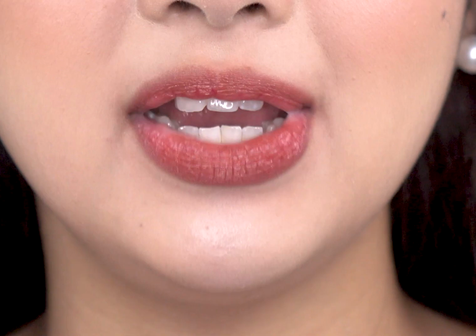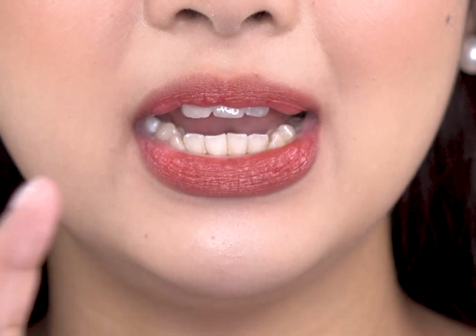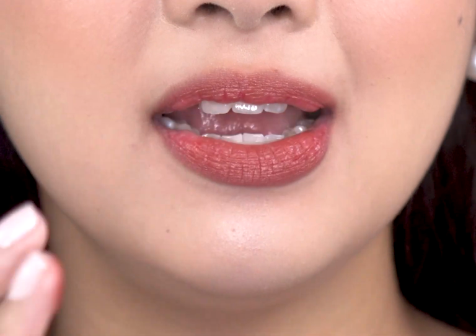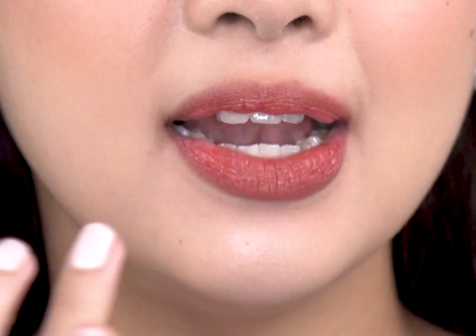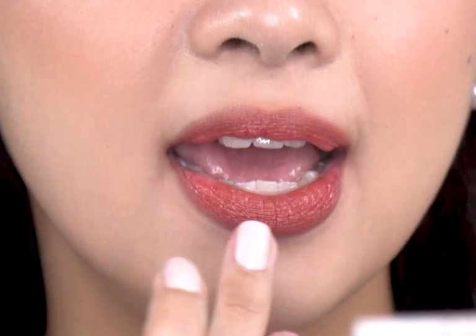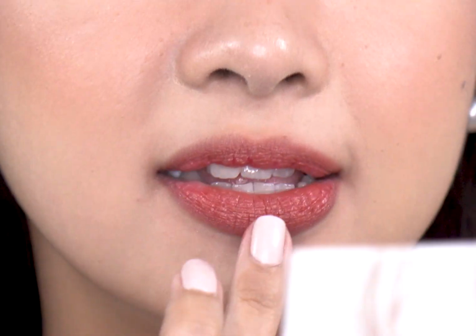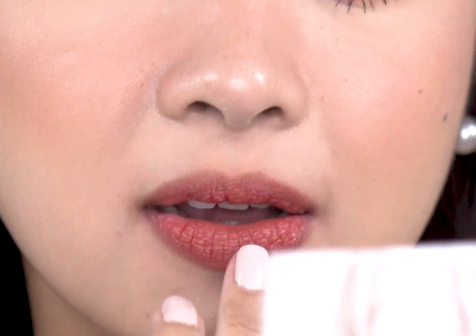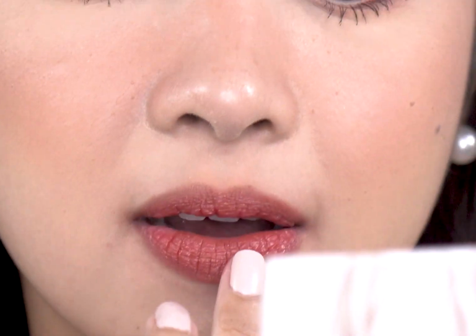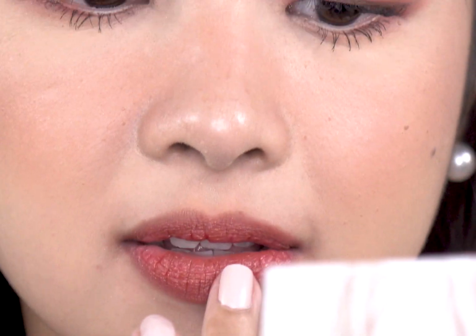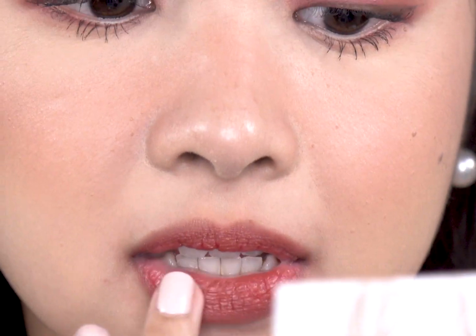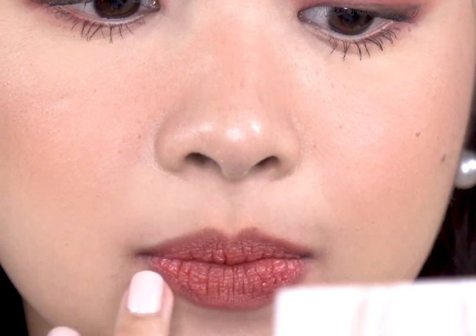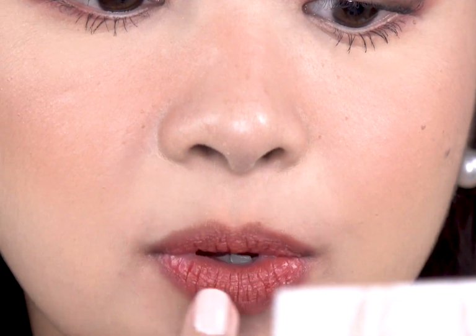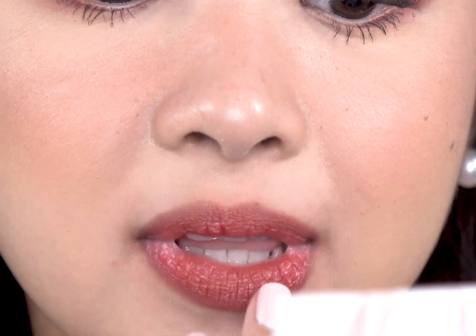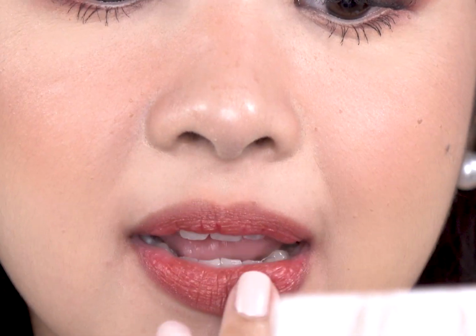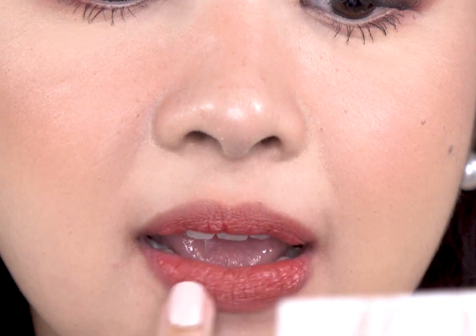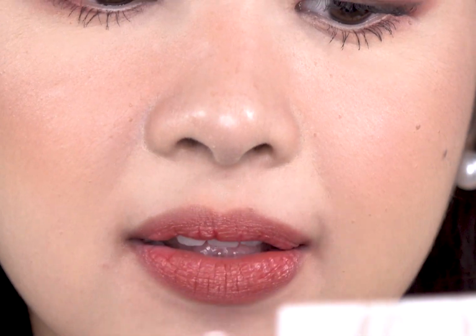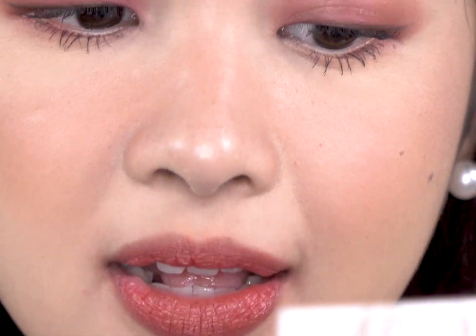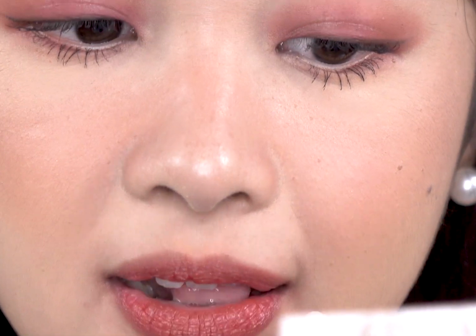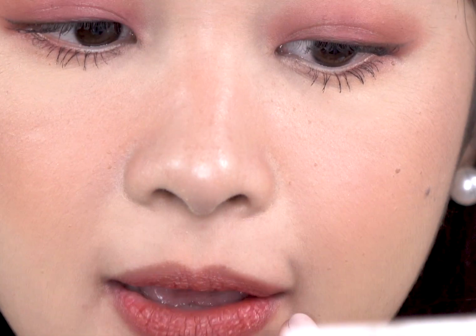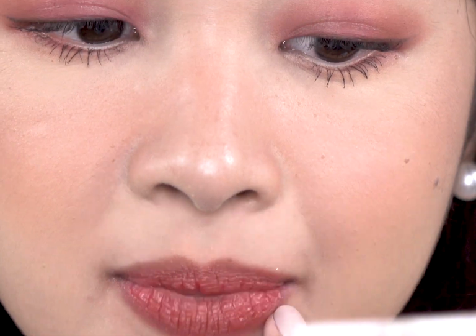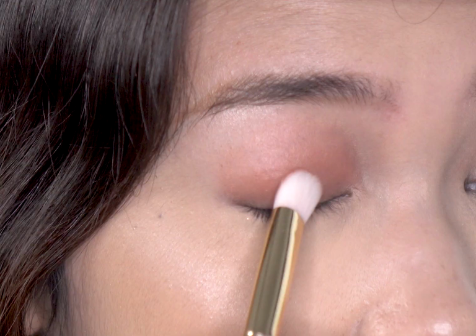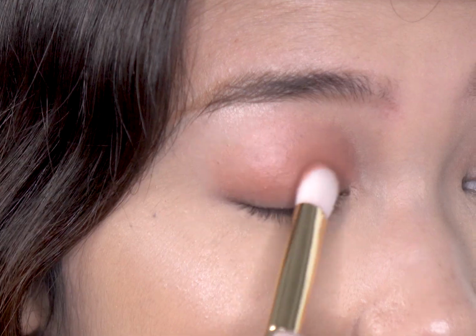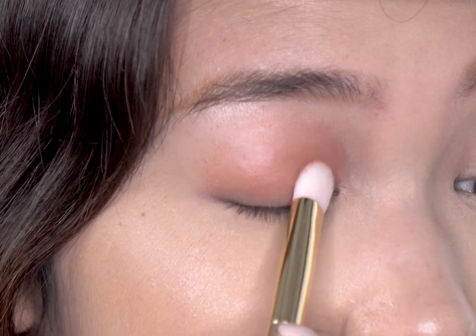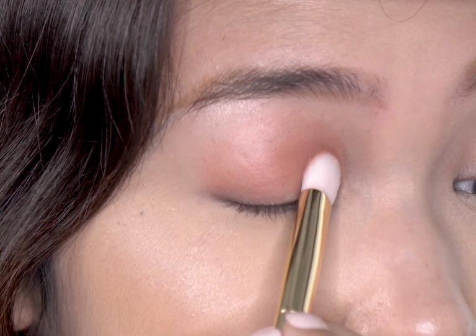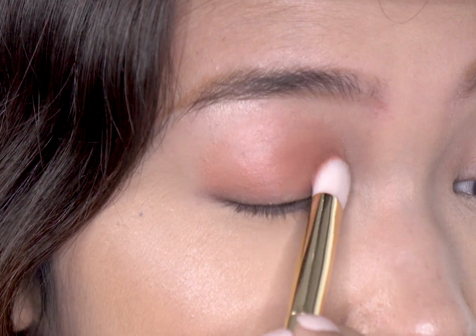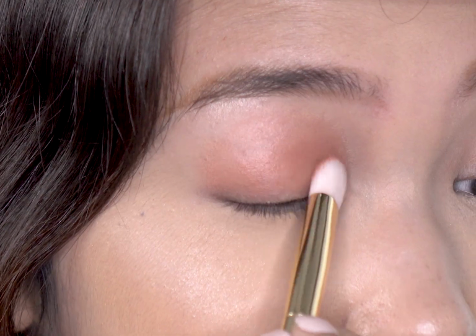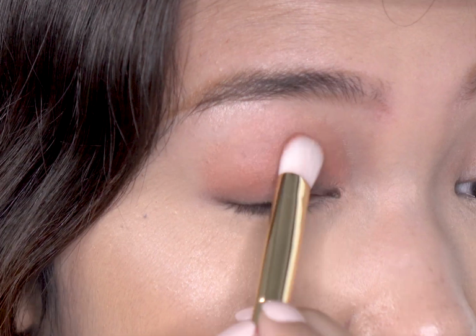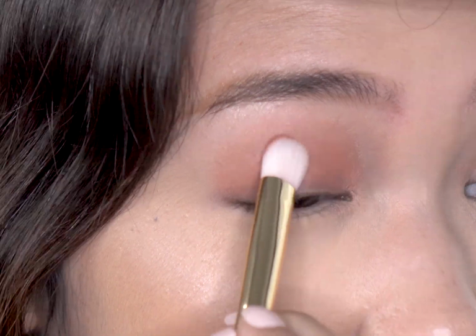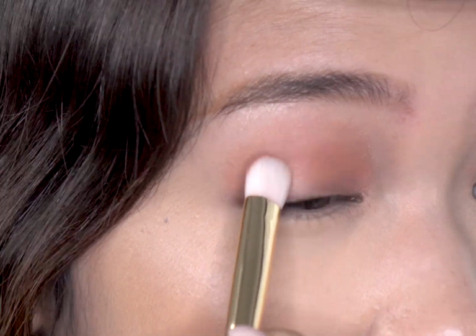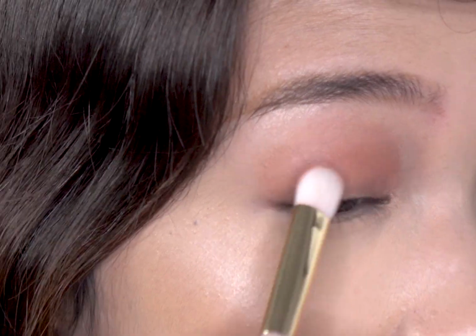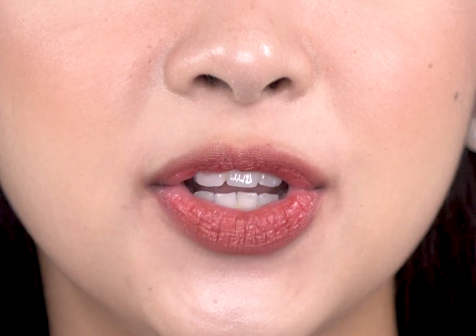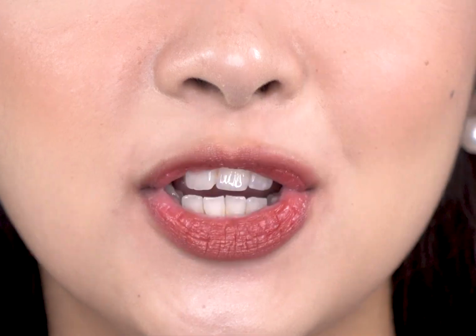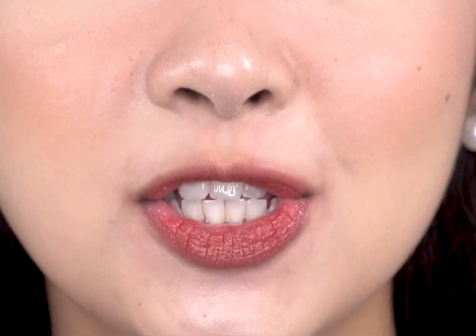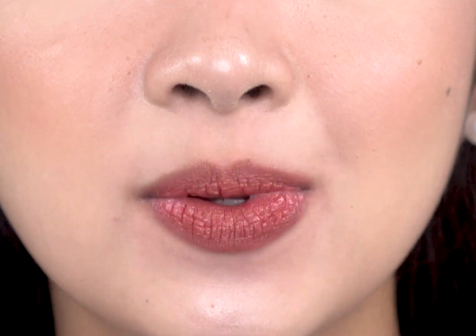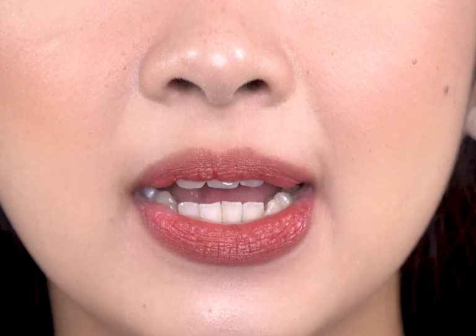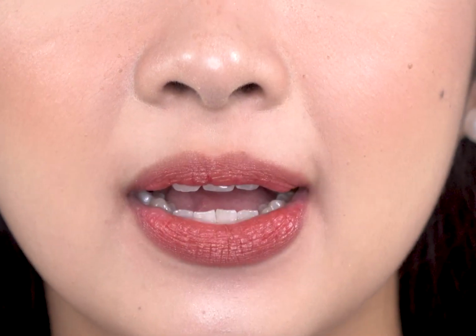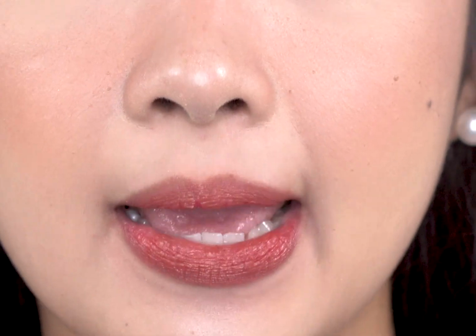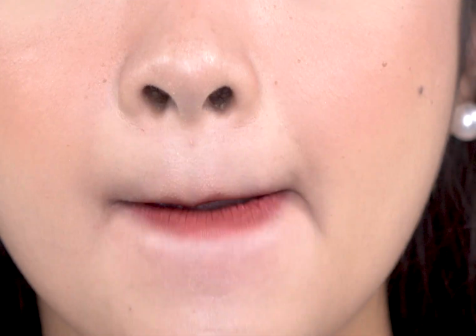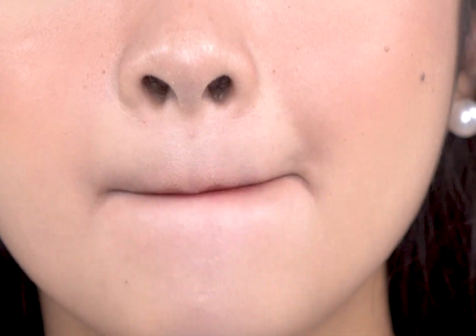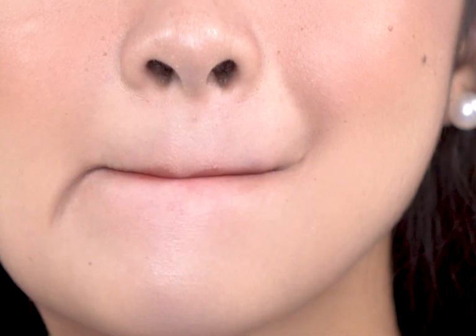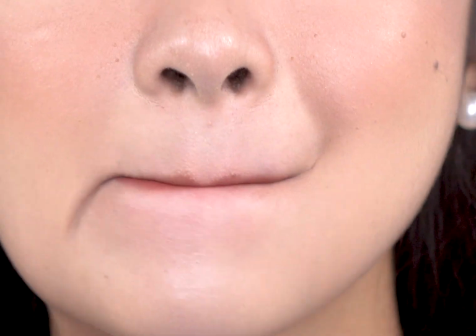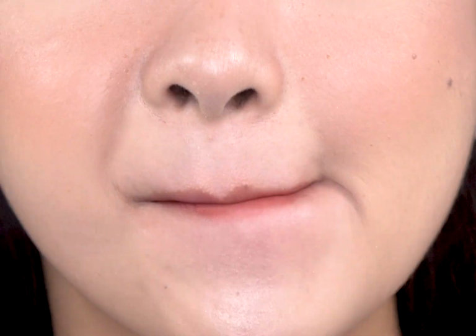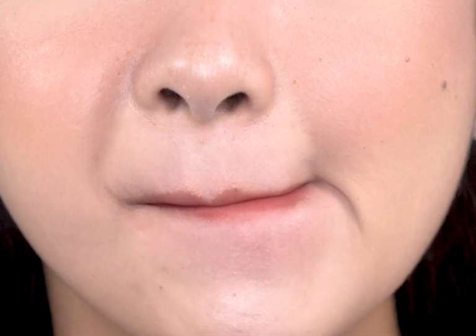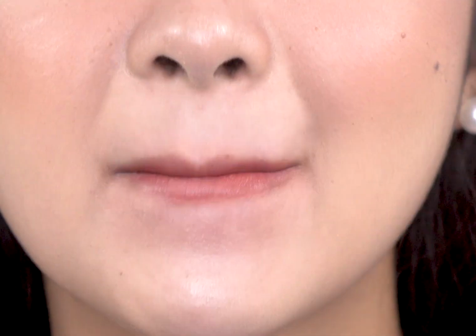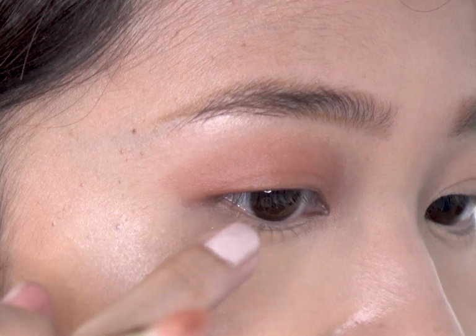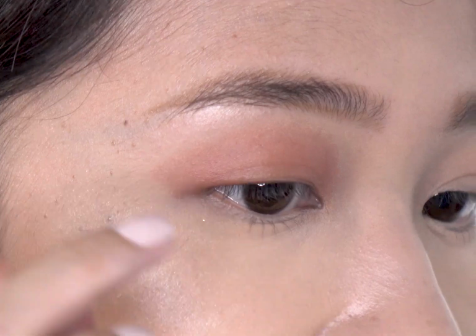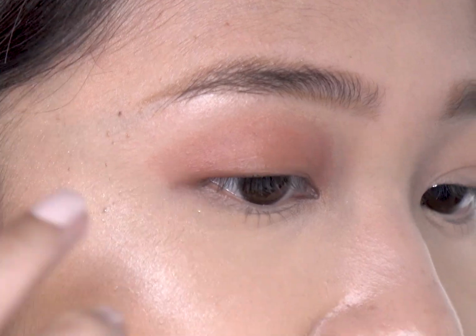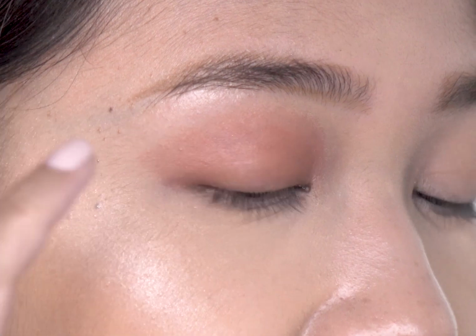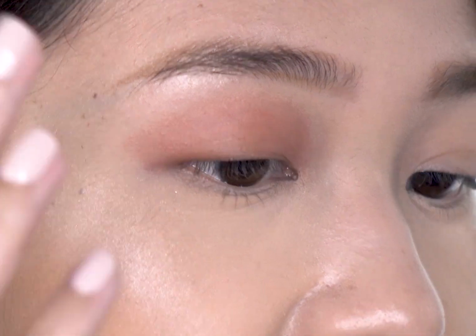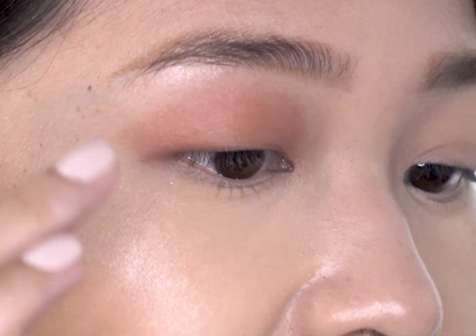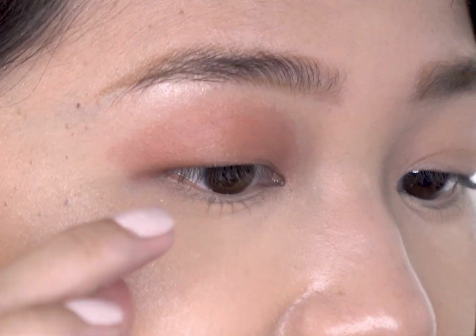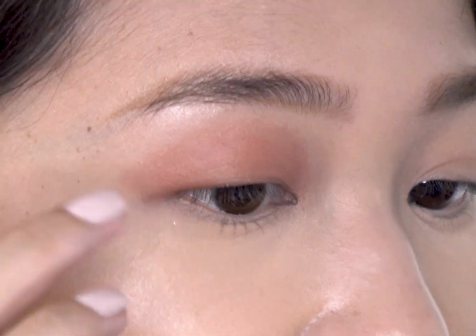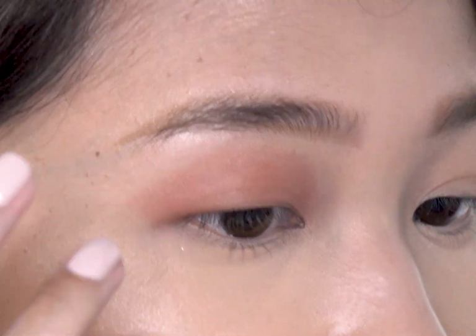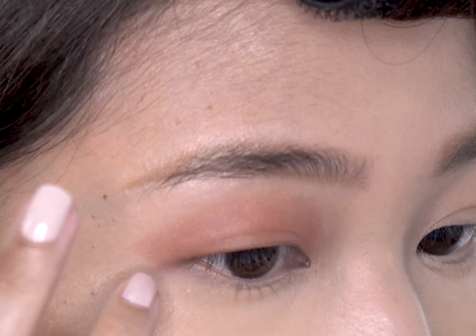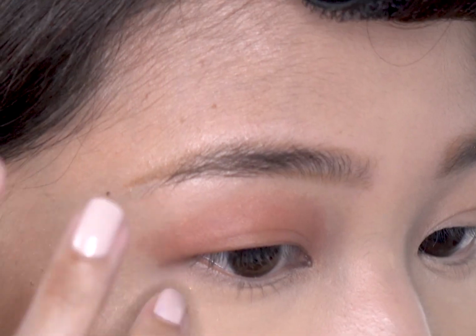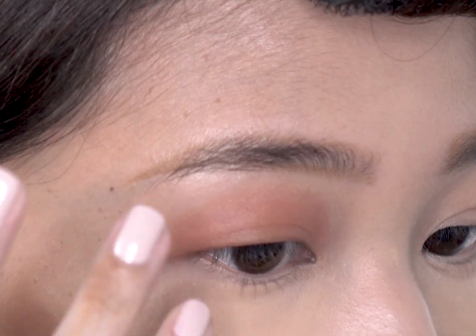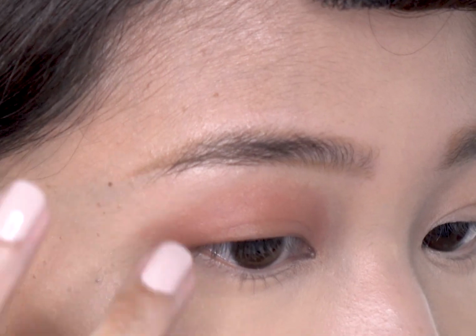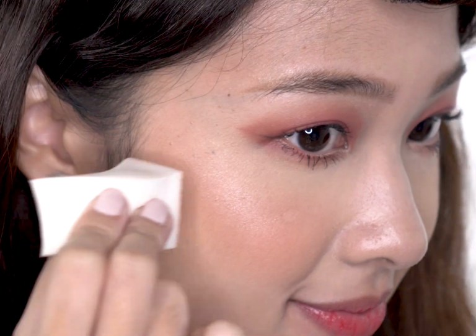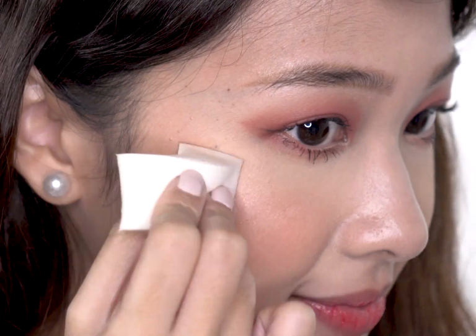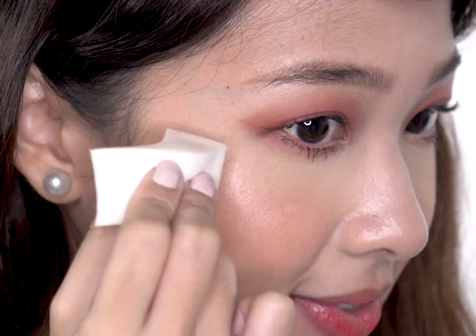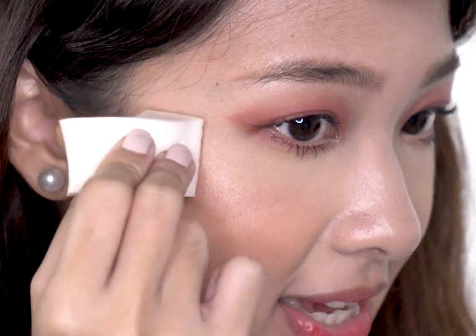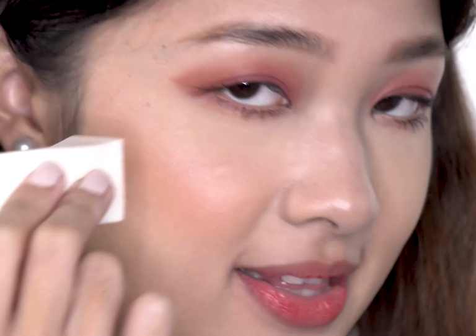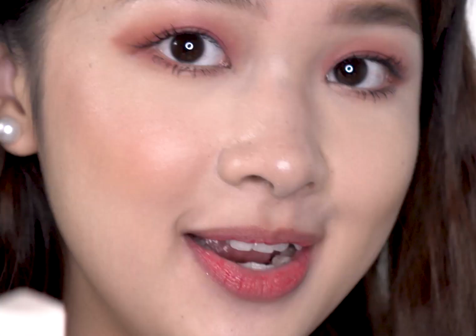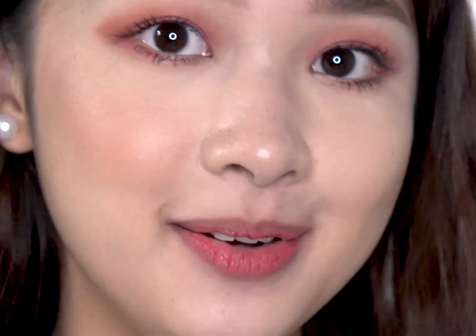3D glides on smoothly on the lips. It's very neutral. They're not tugging. It's really easy to use. Right there.